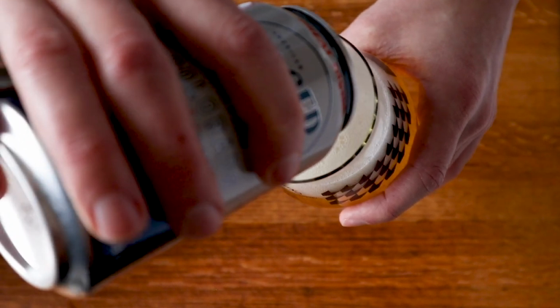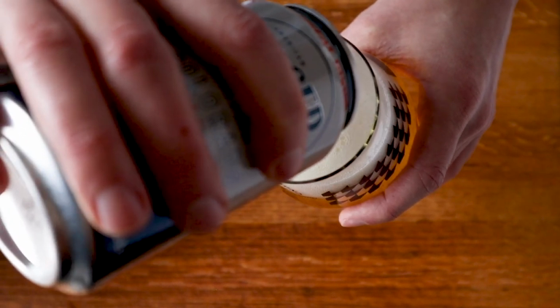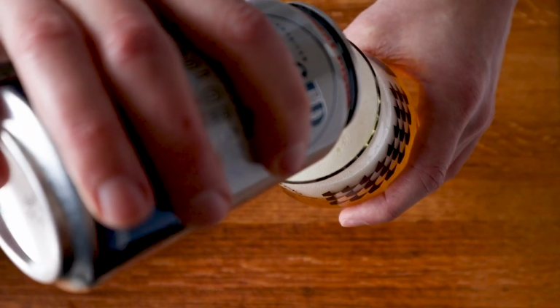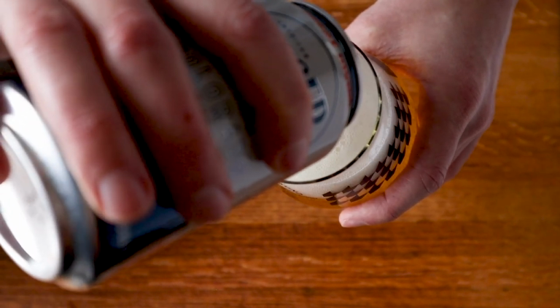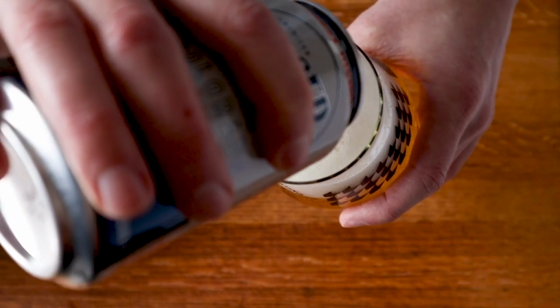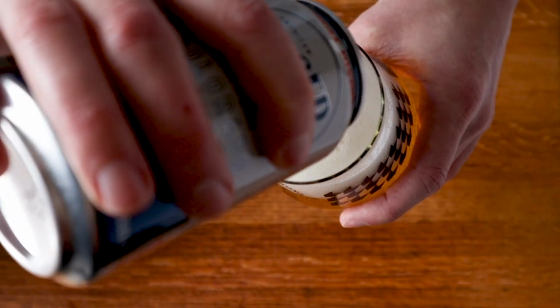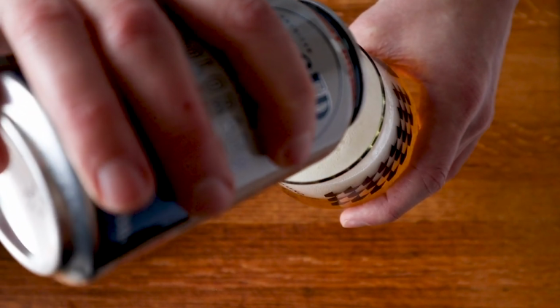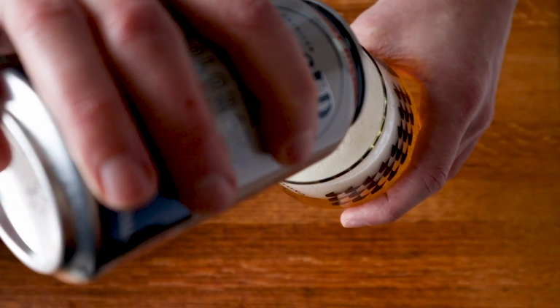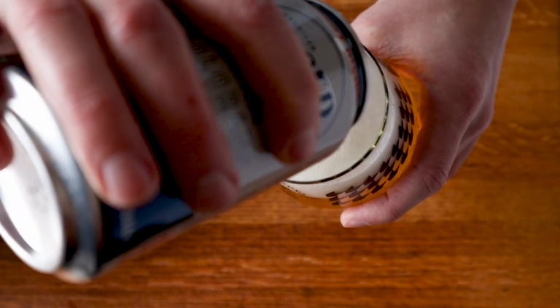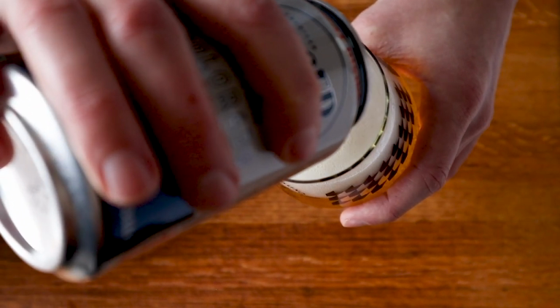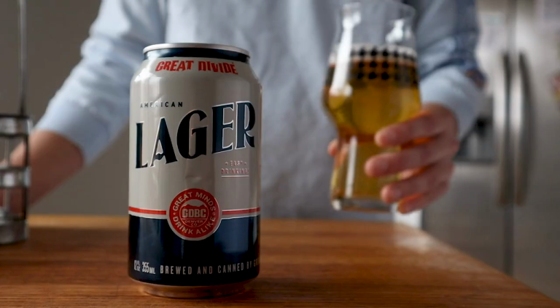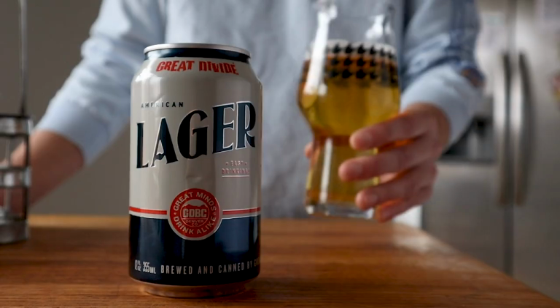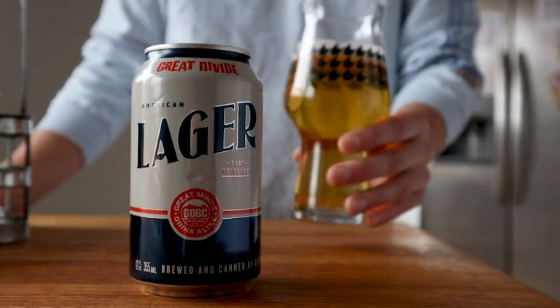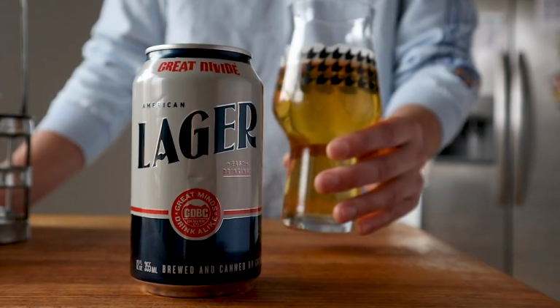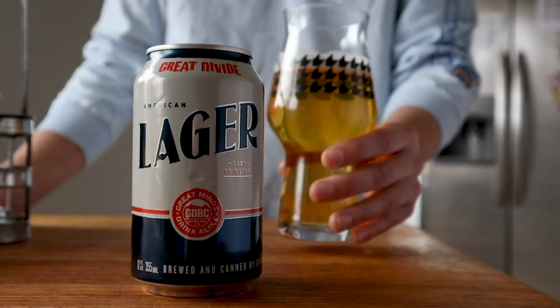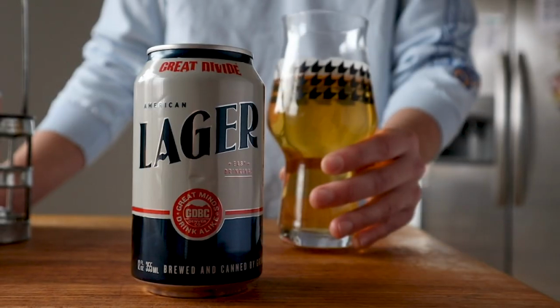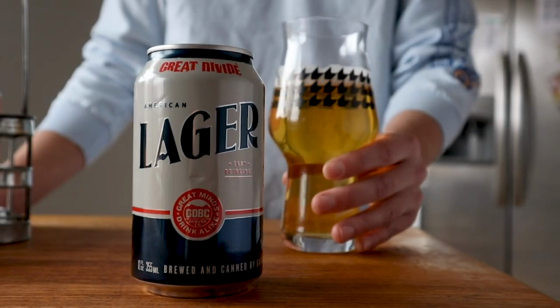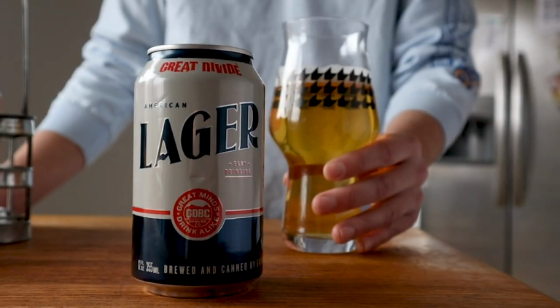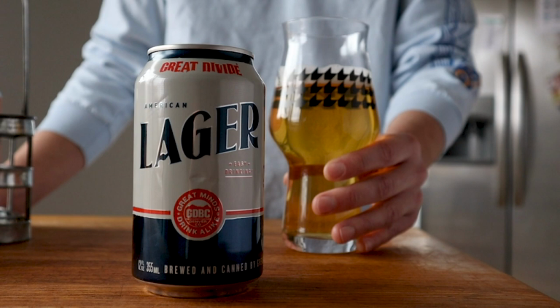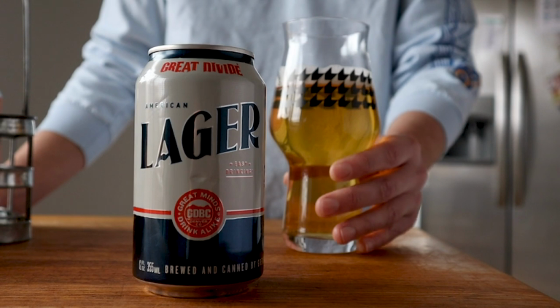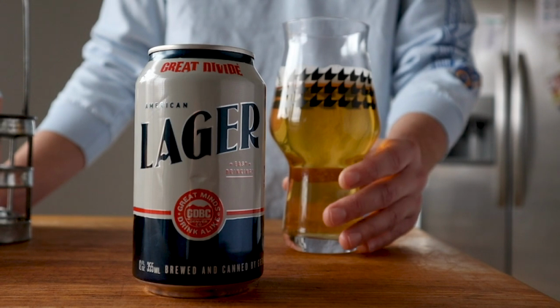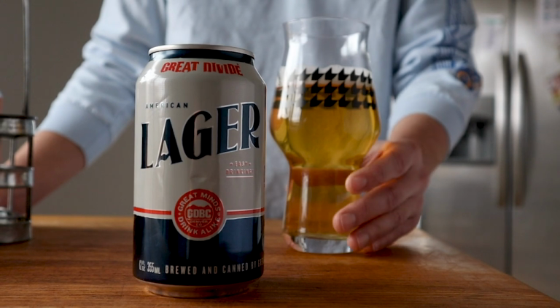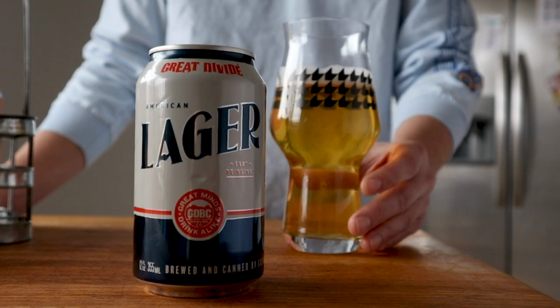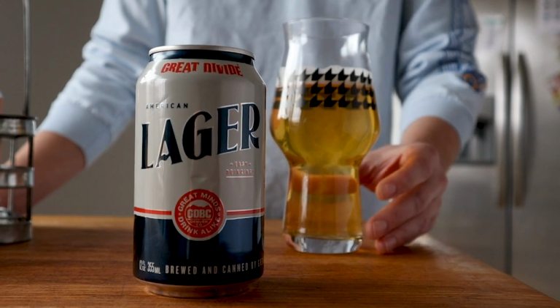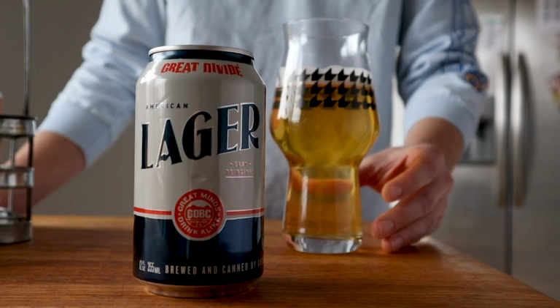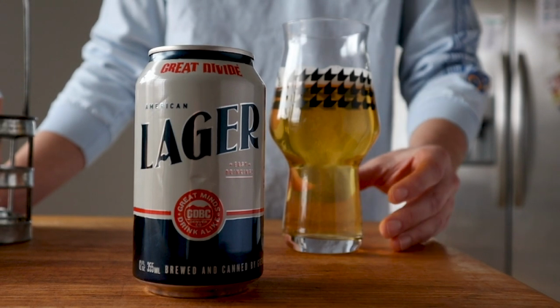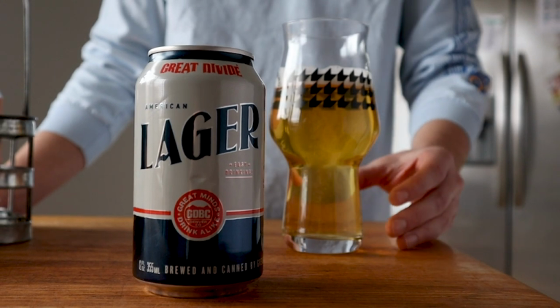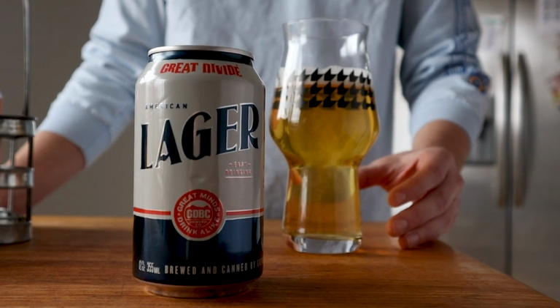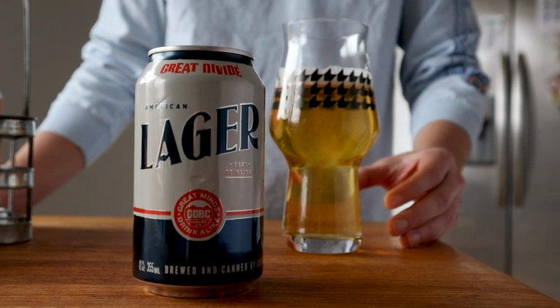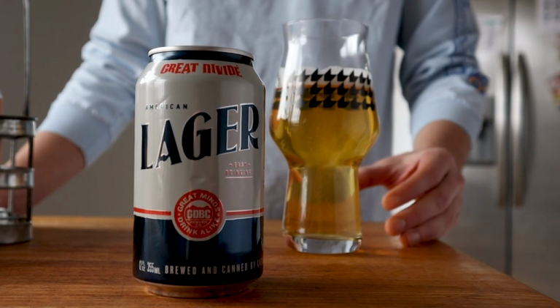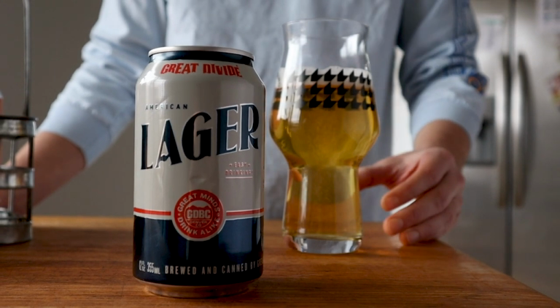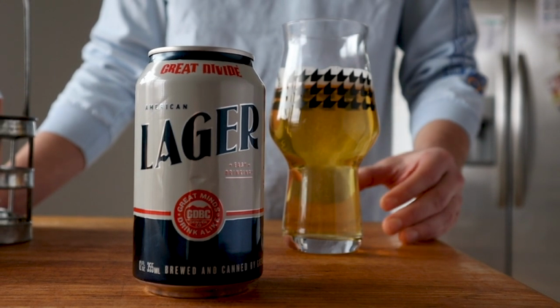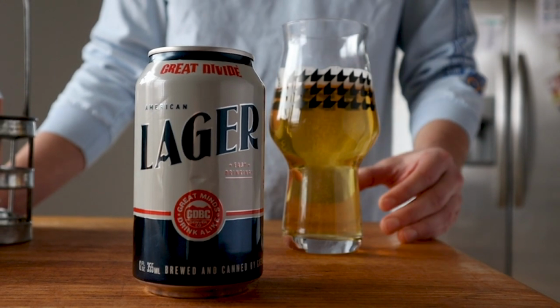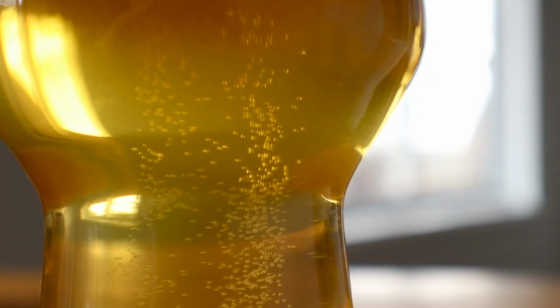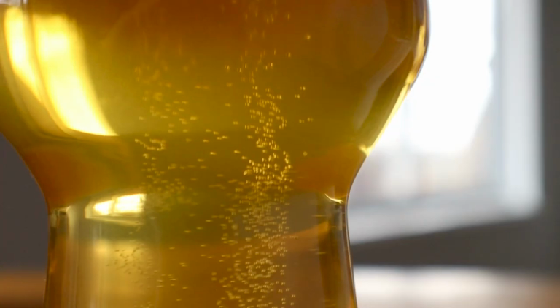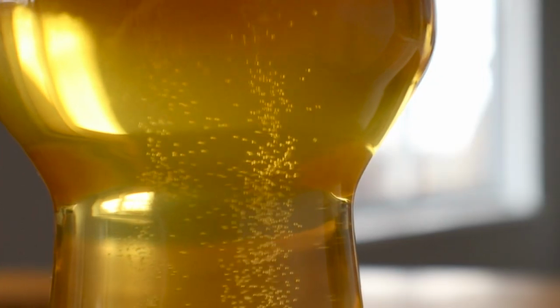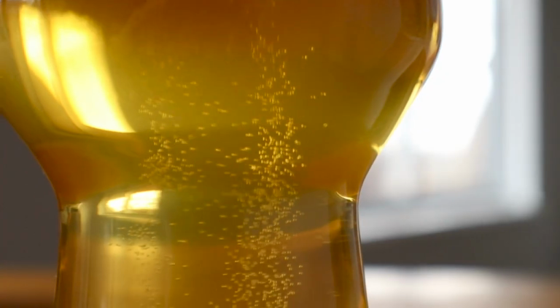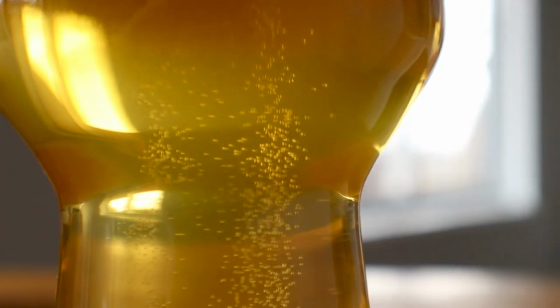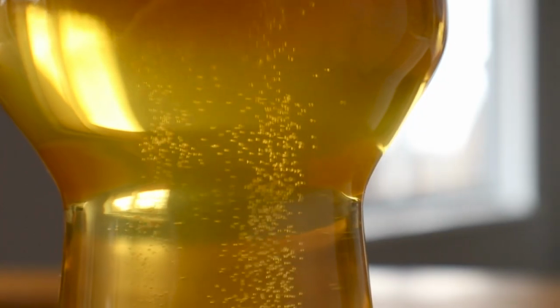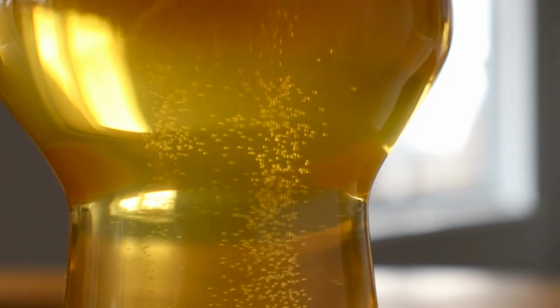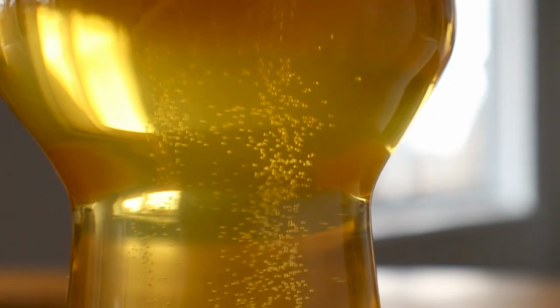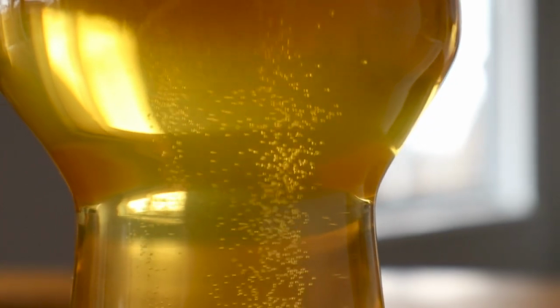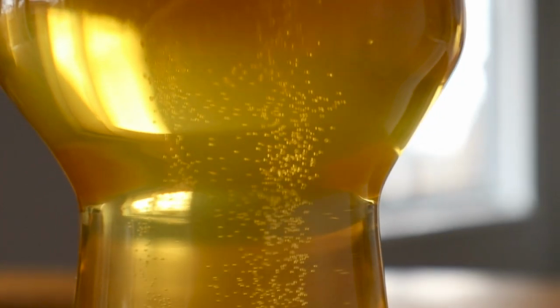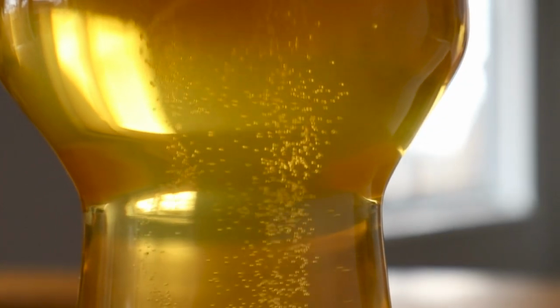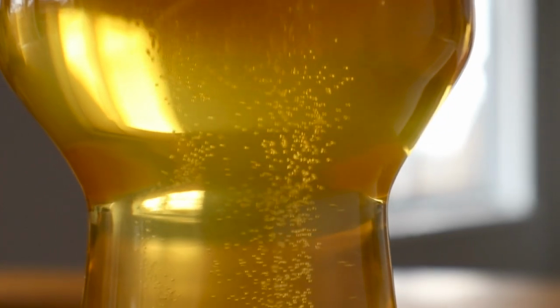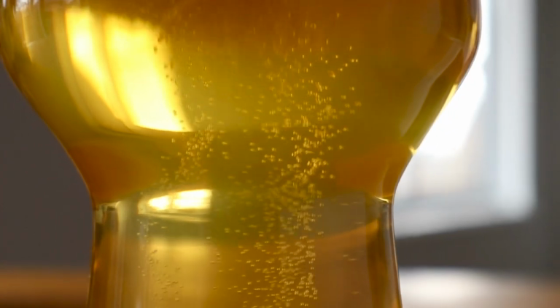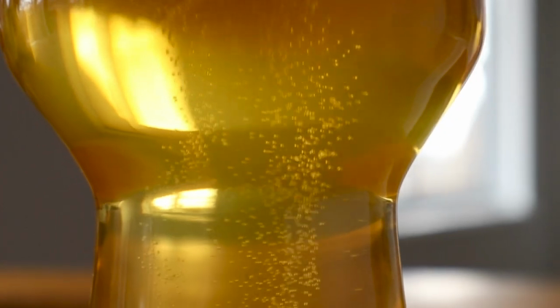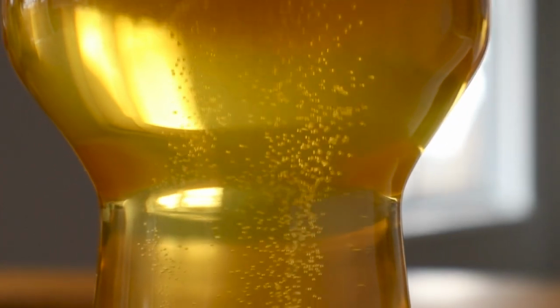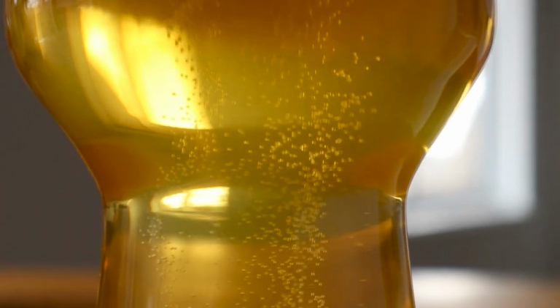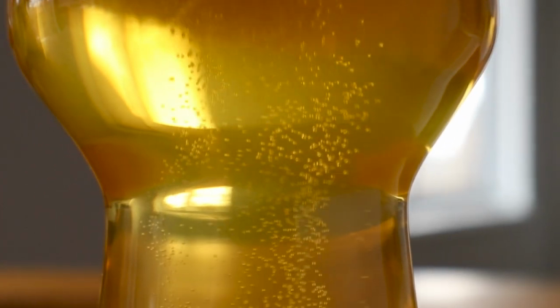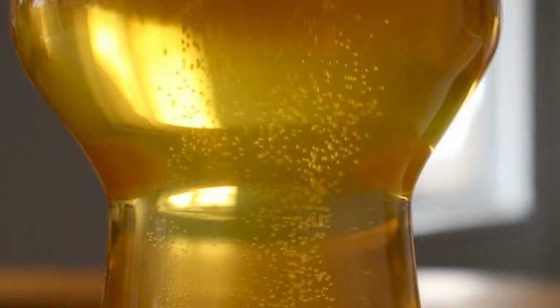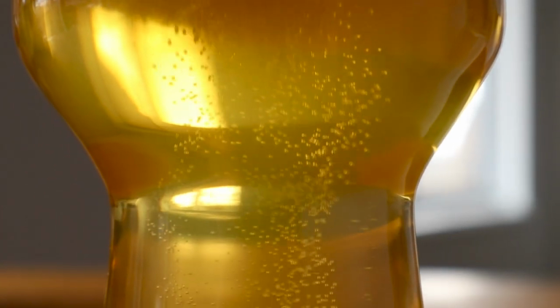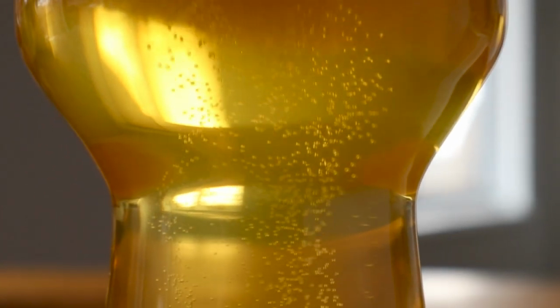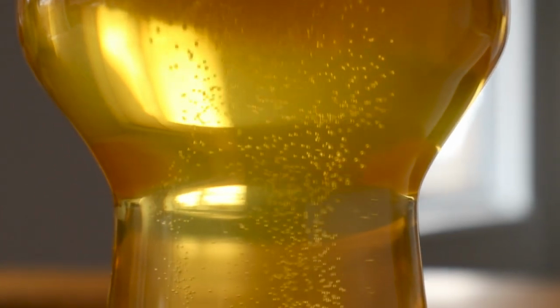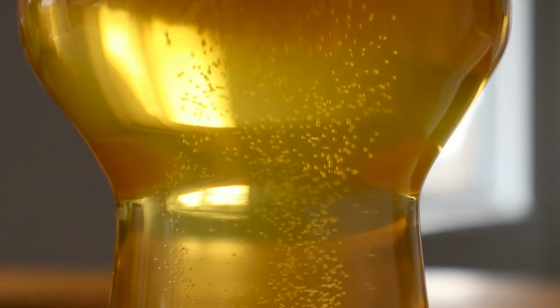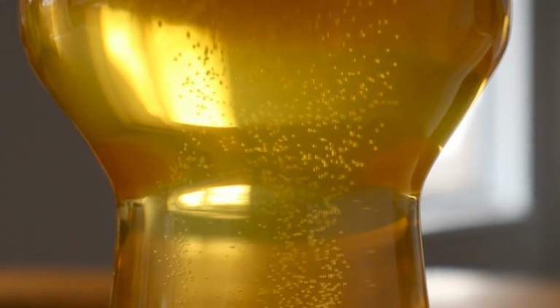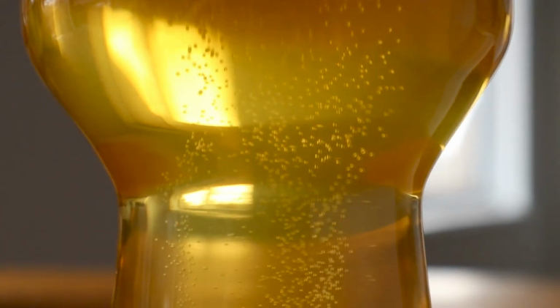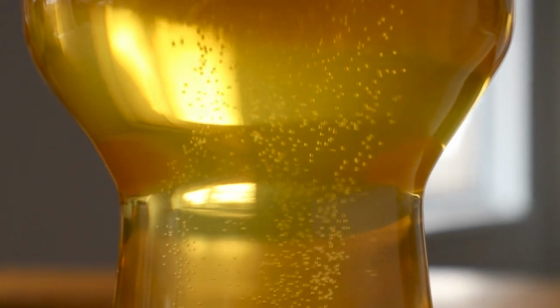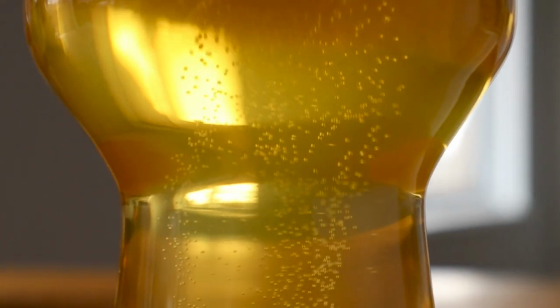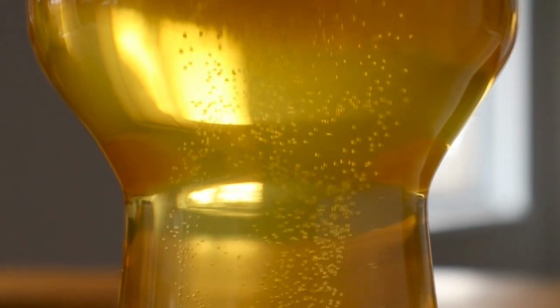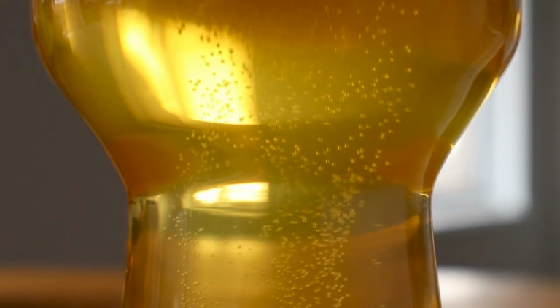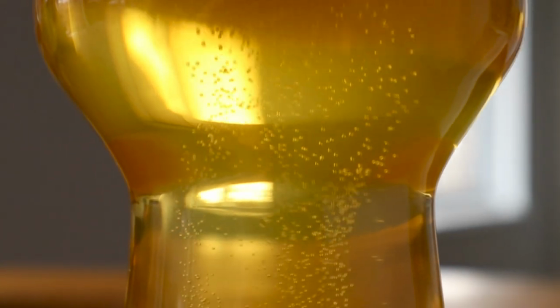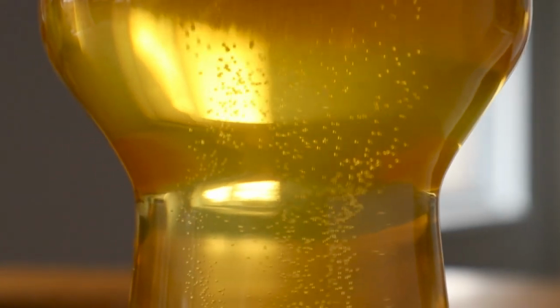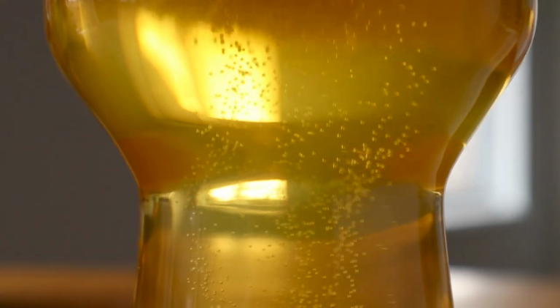They're malty yet light, full-bodied yet crispy, and brewing these beers requires a similar combination of simplicity and nuance. With the right ingredients, a decent plan of attack, and quite a bit of time on our hands, we can all make some damn good helles lager.